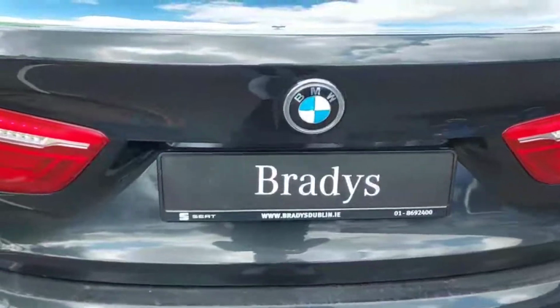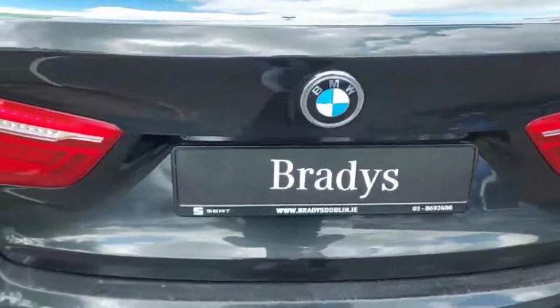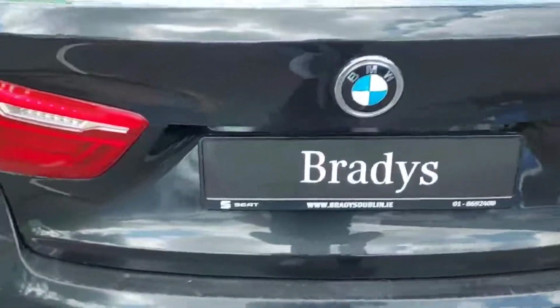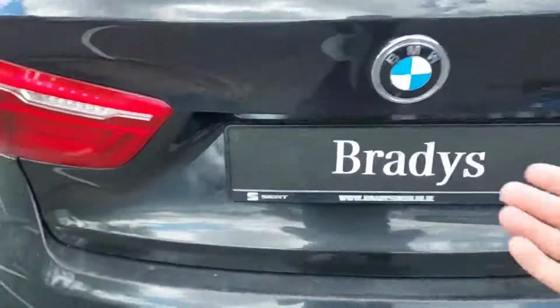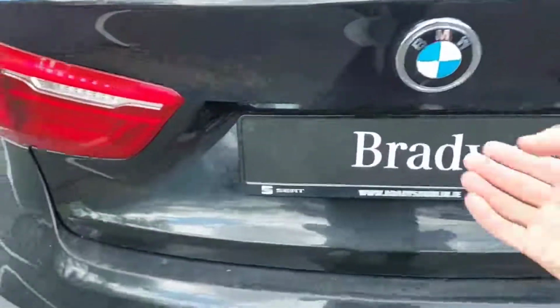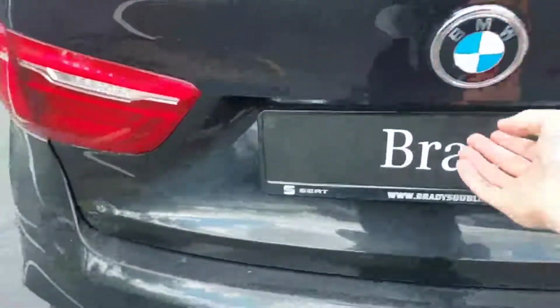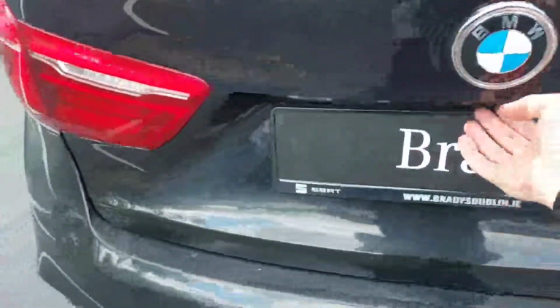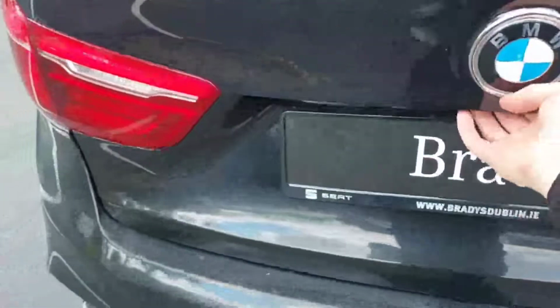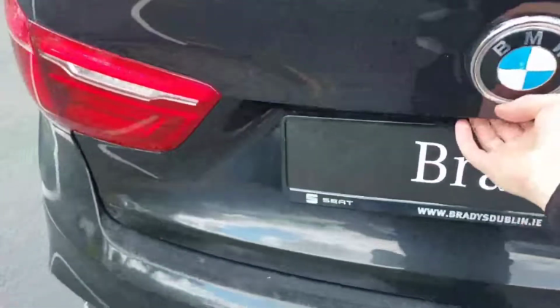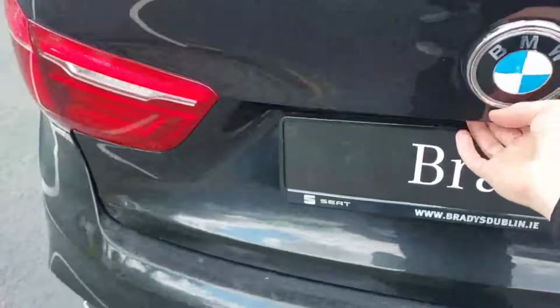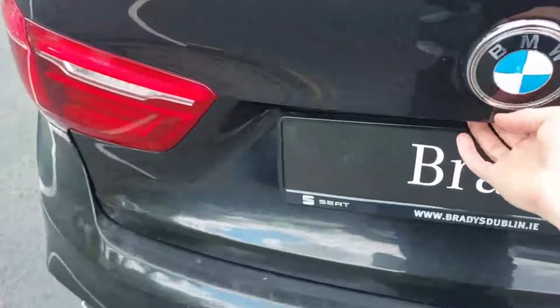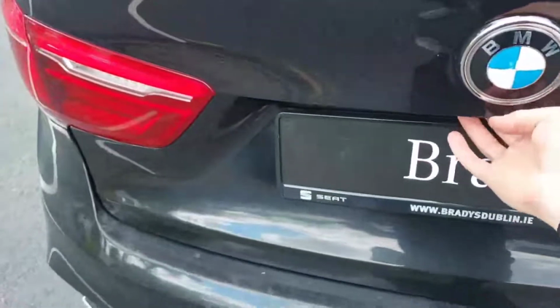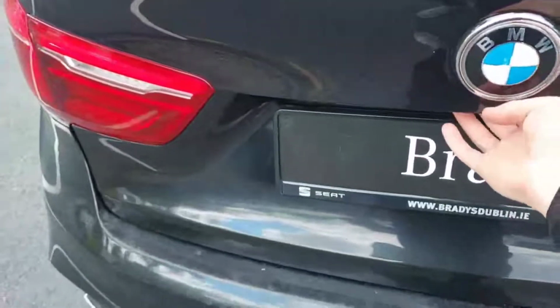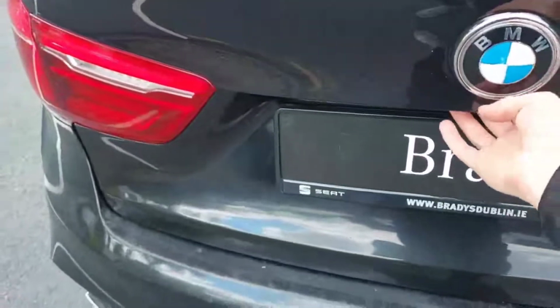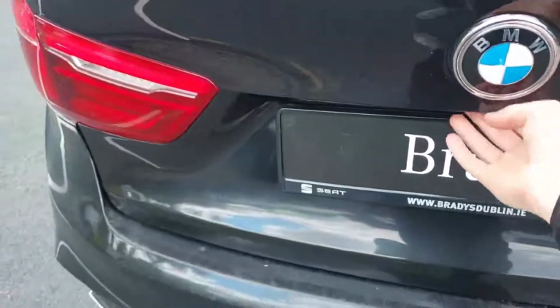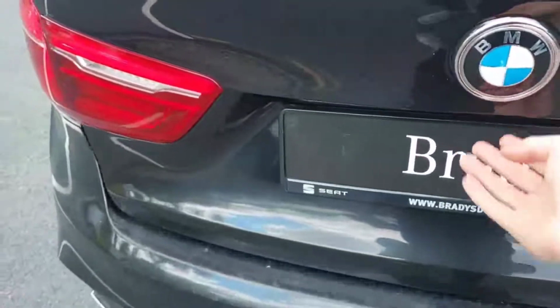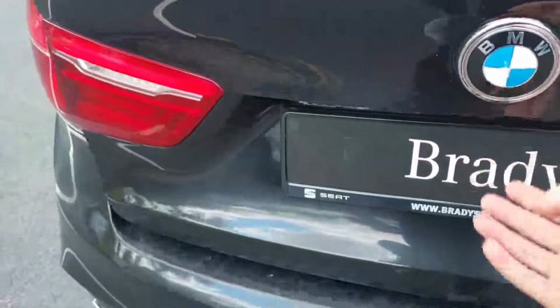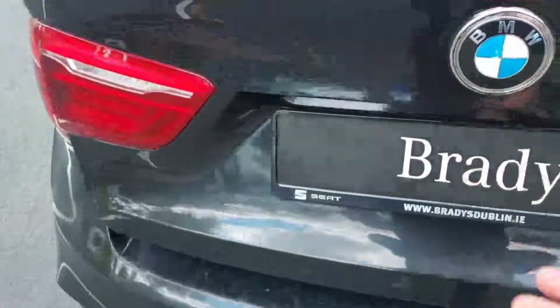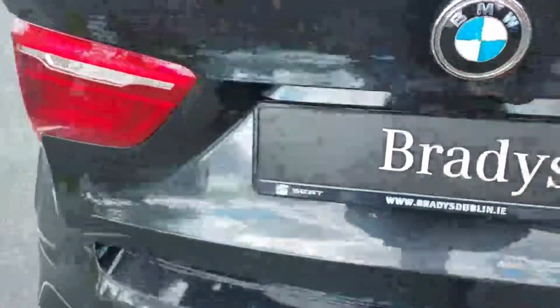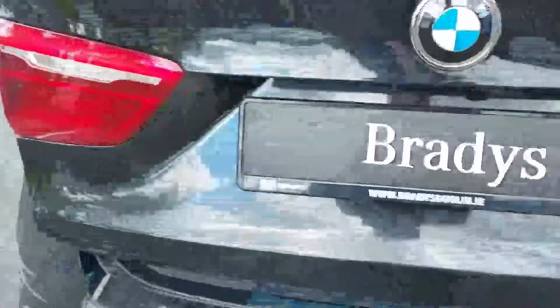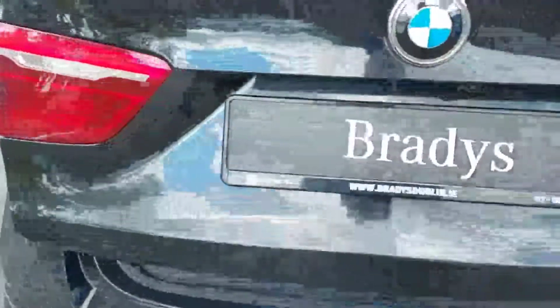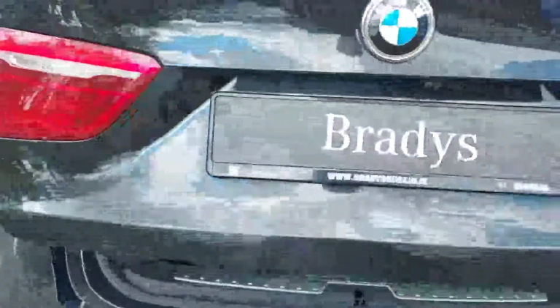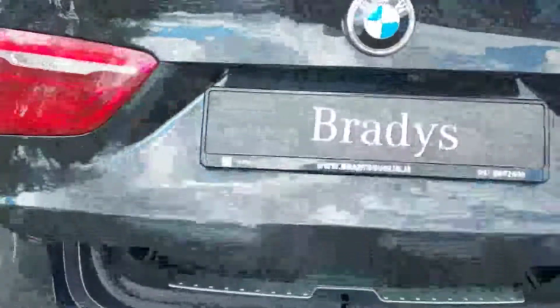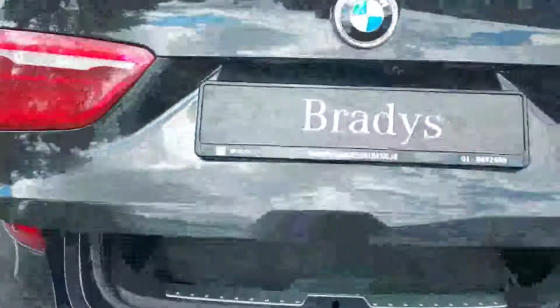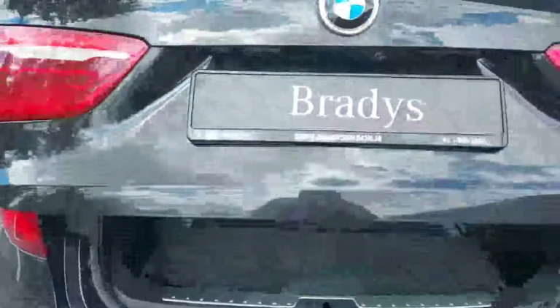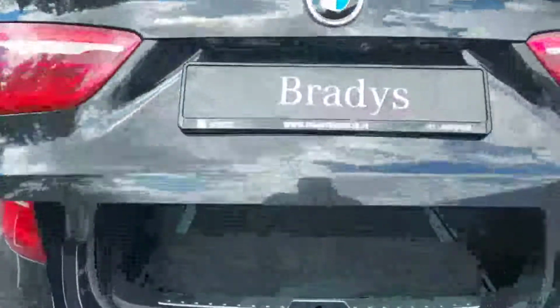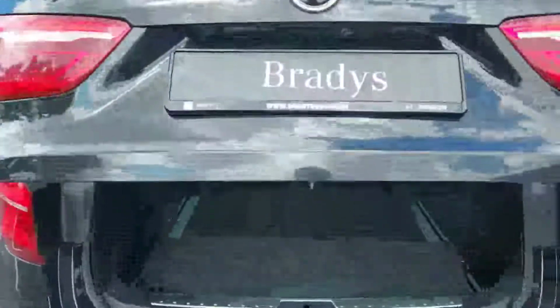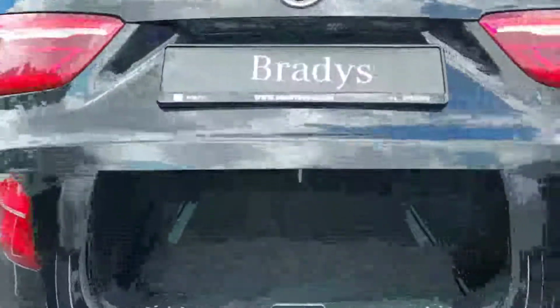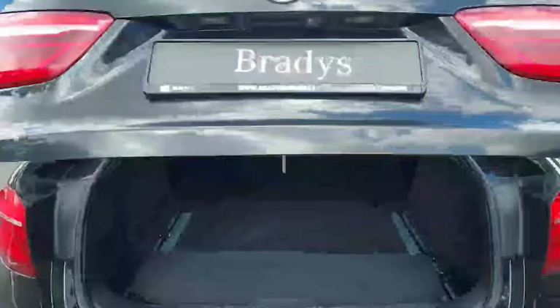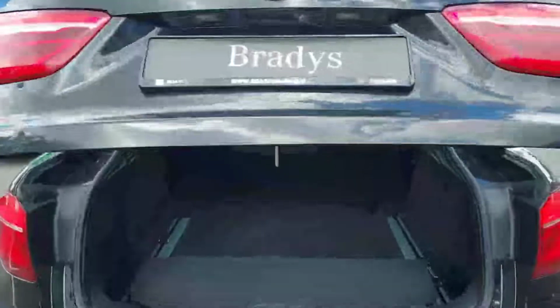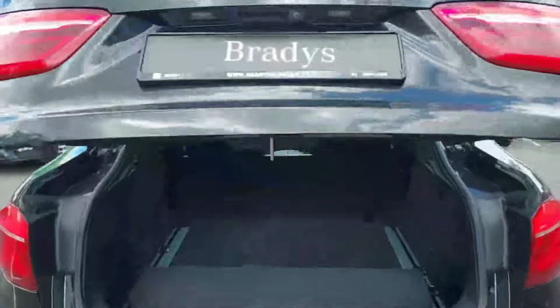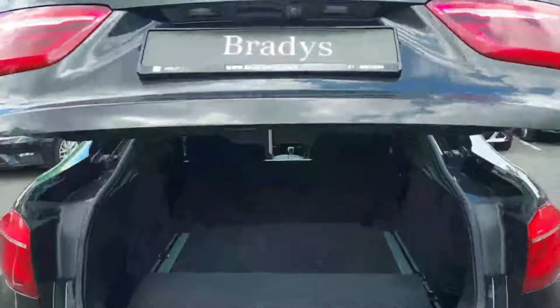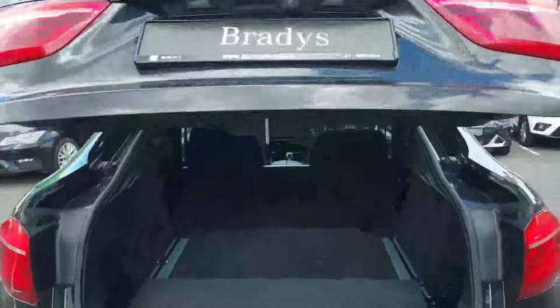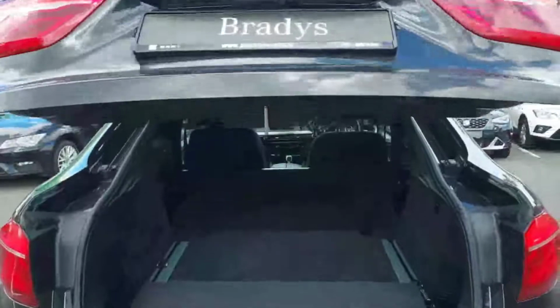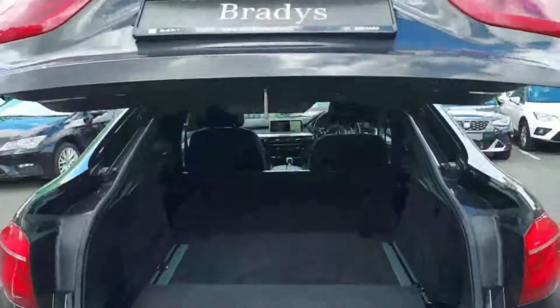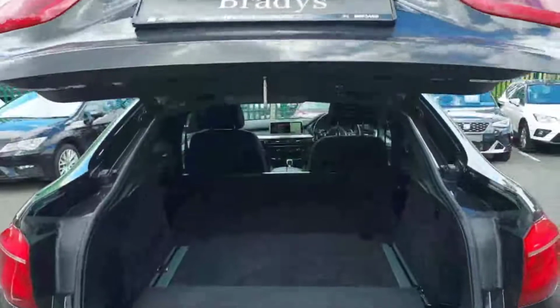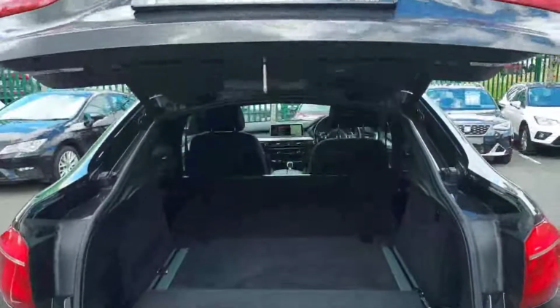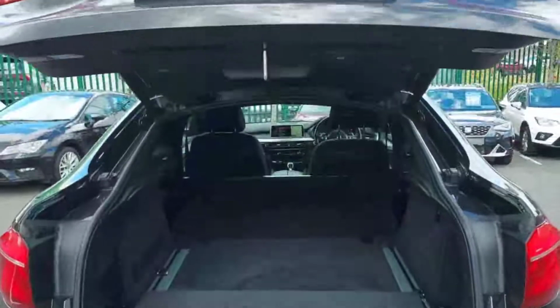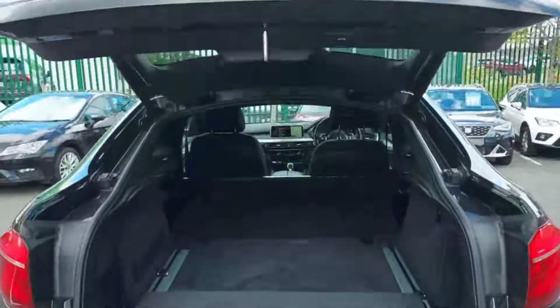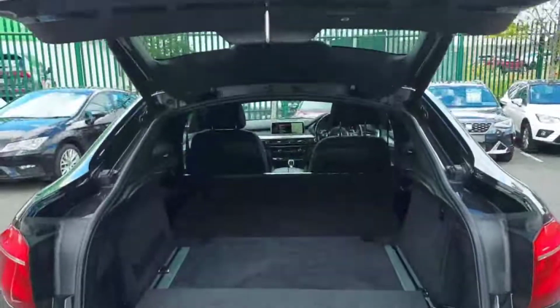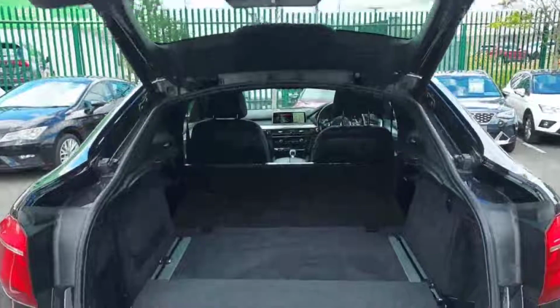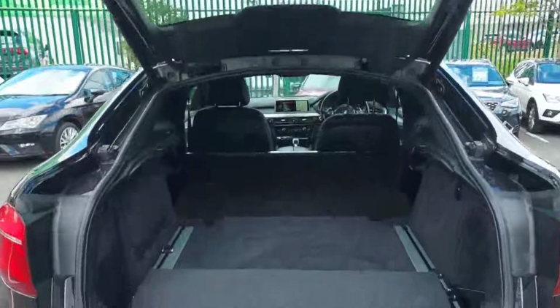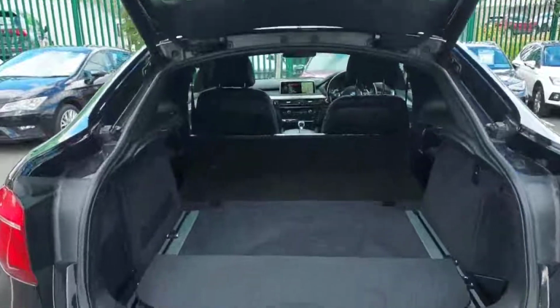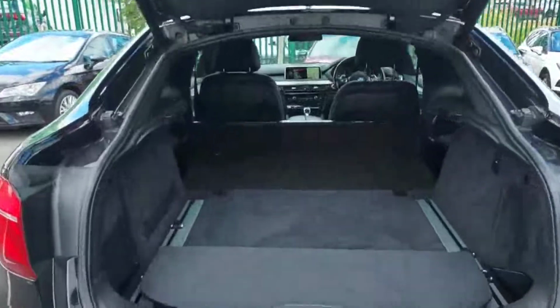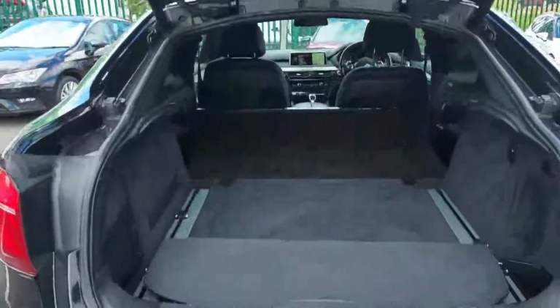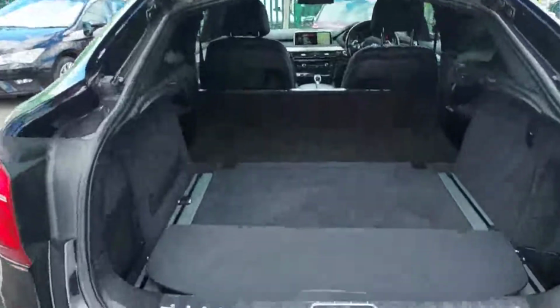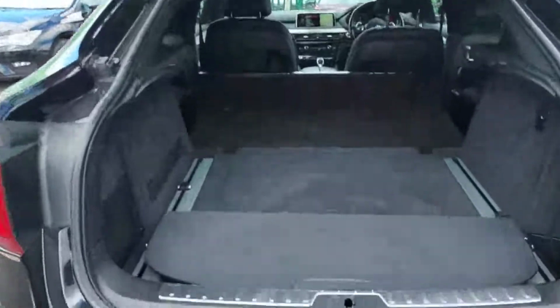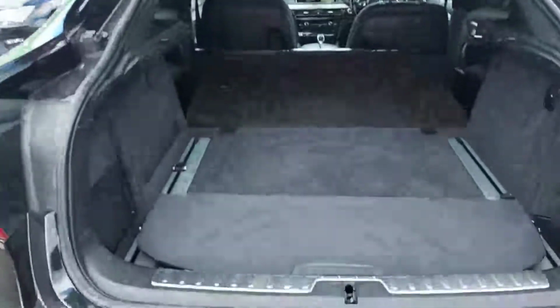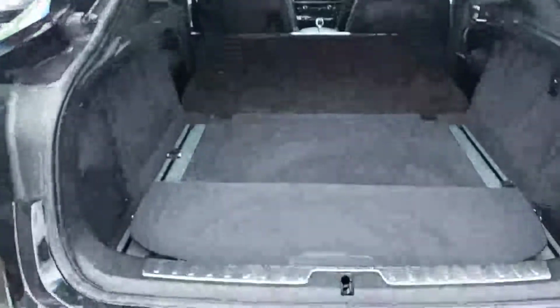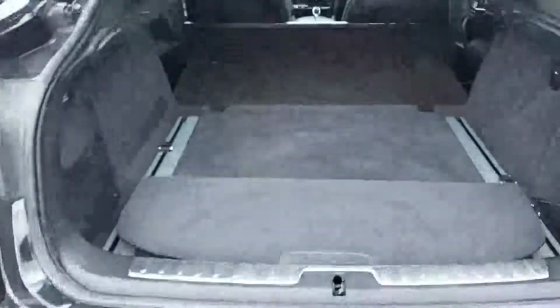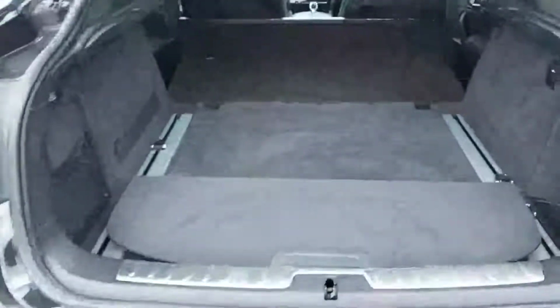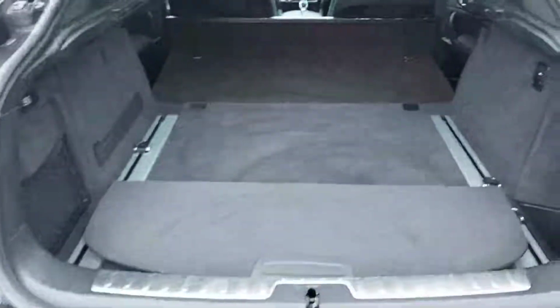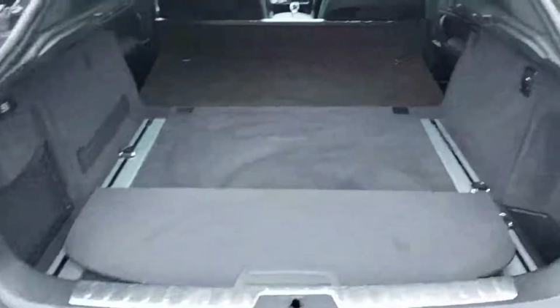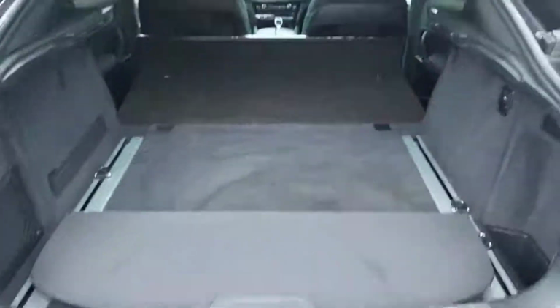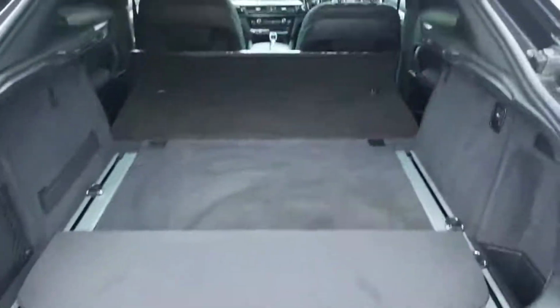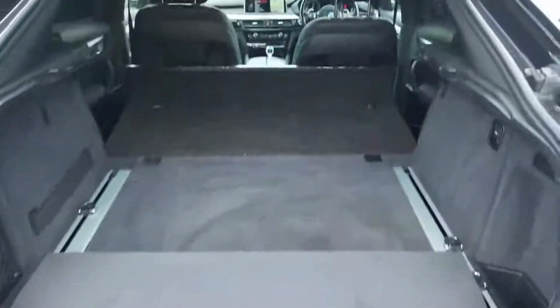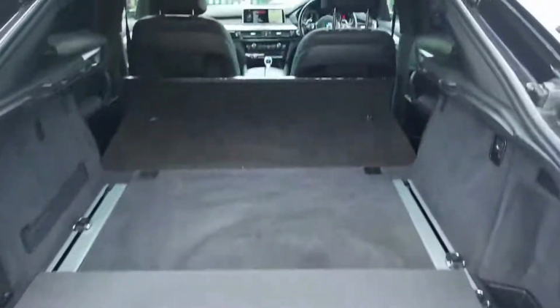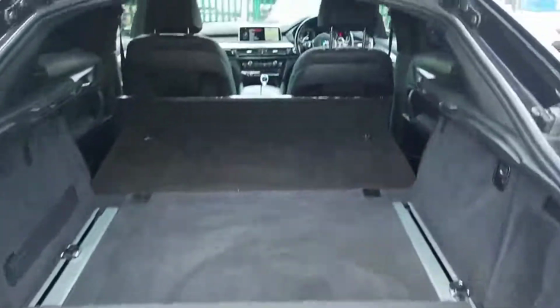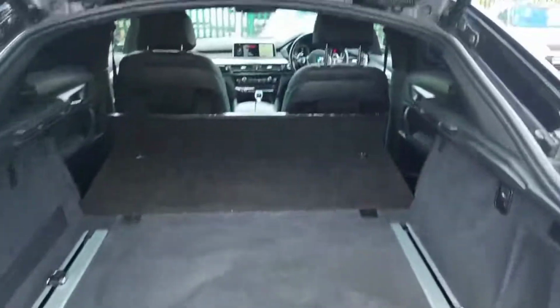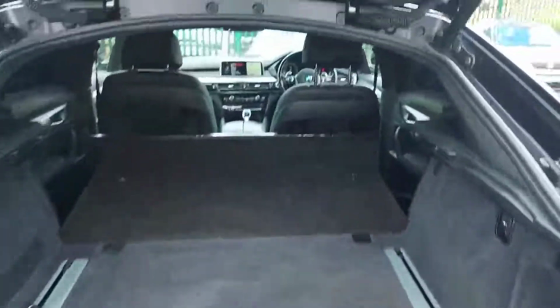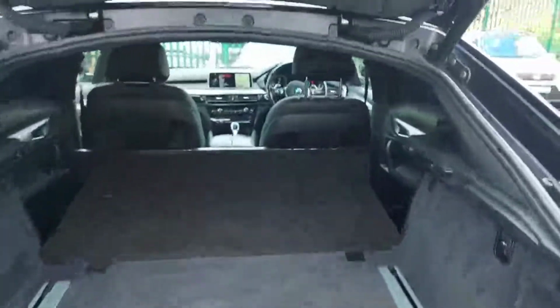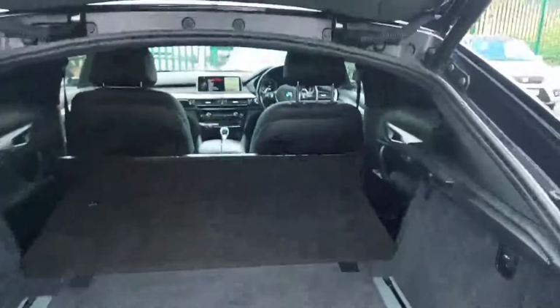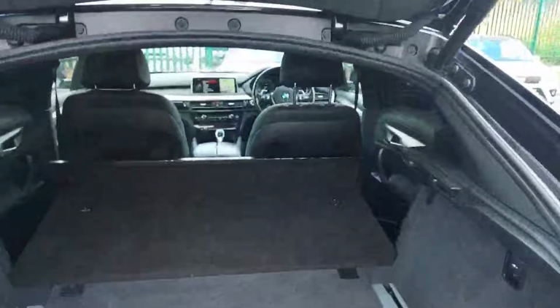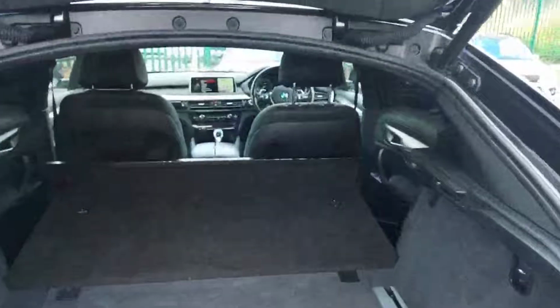We're just going to take a look into the back of the car here. We have an electric tailgate and lots and lots of space.